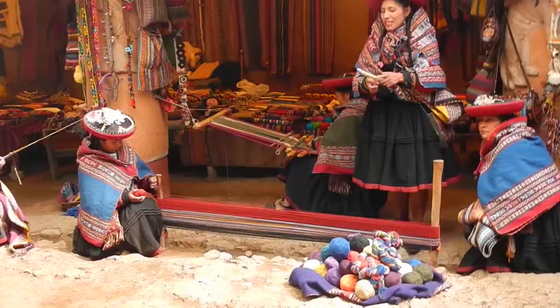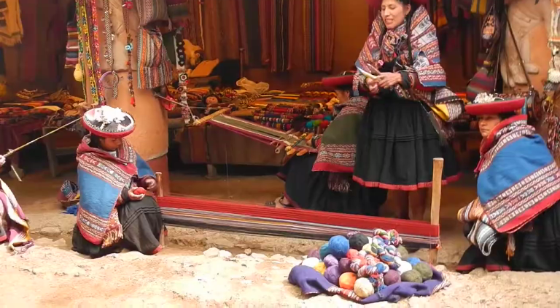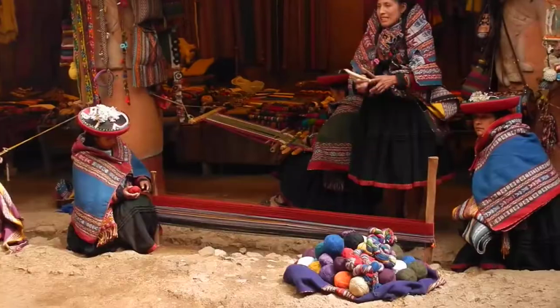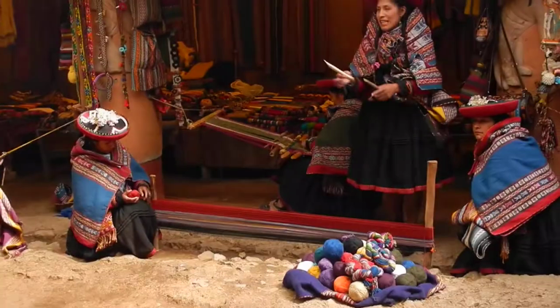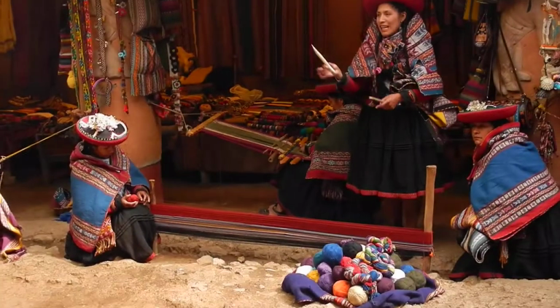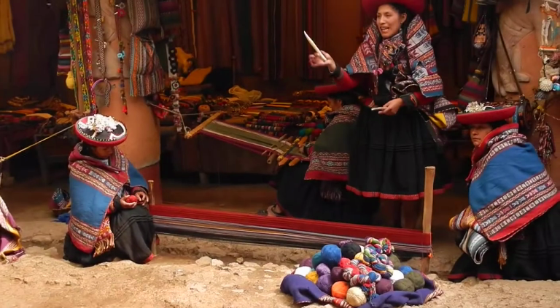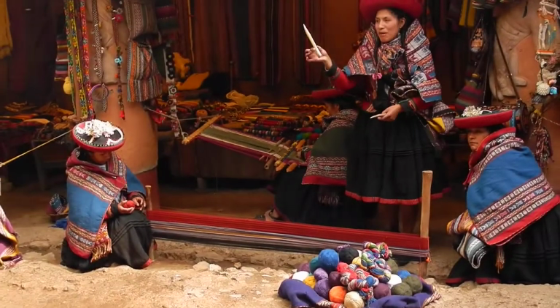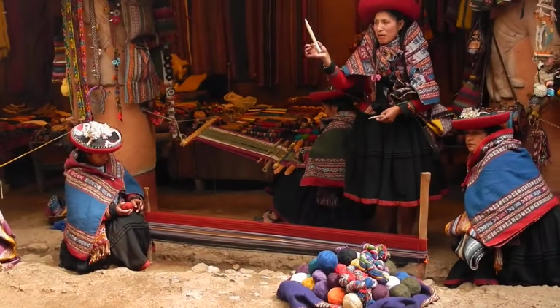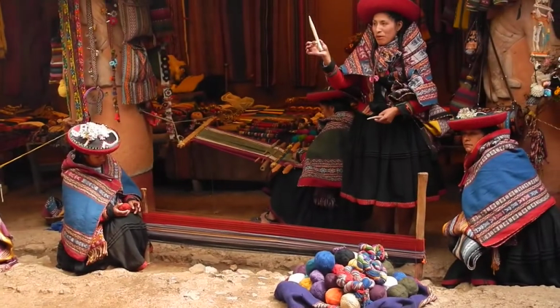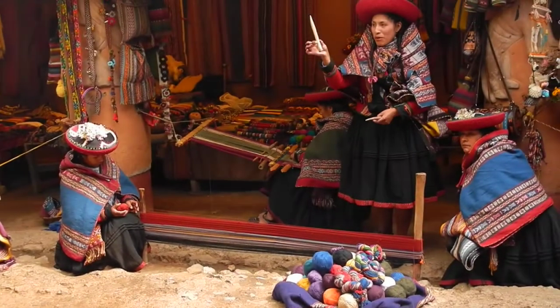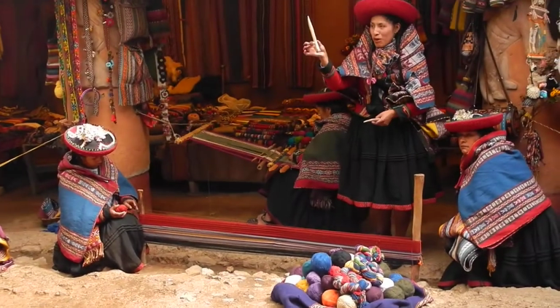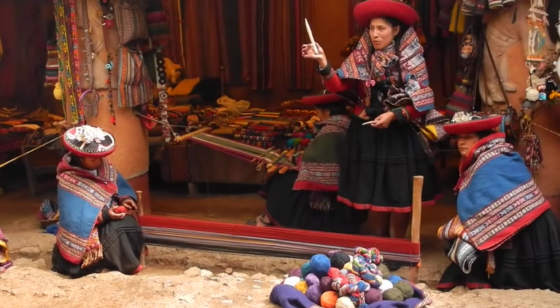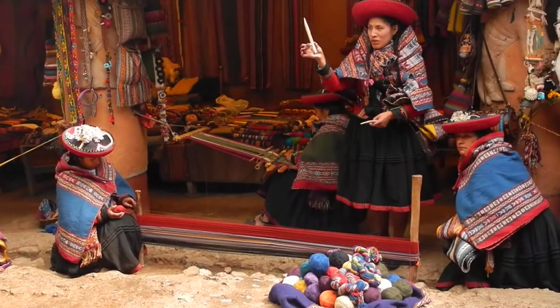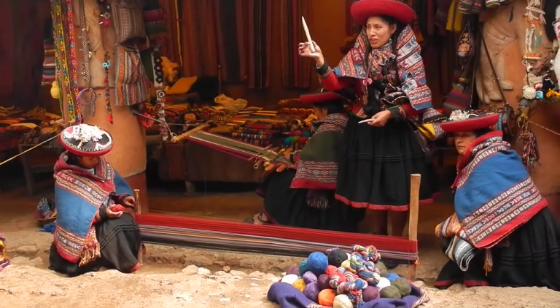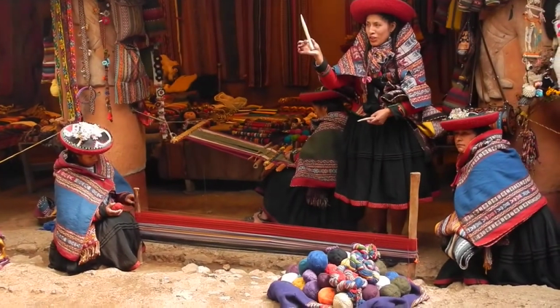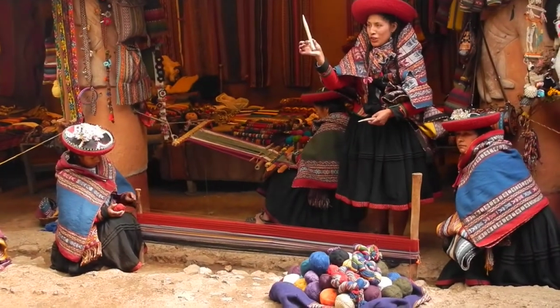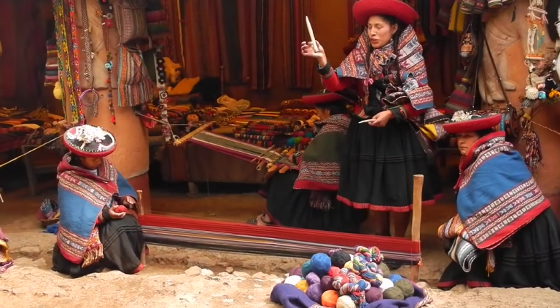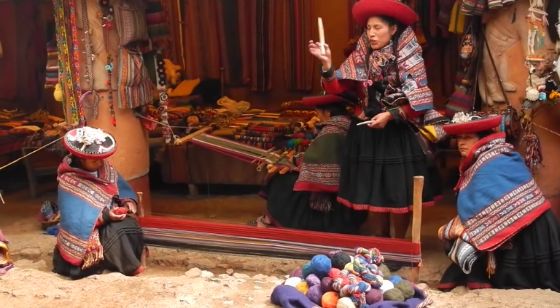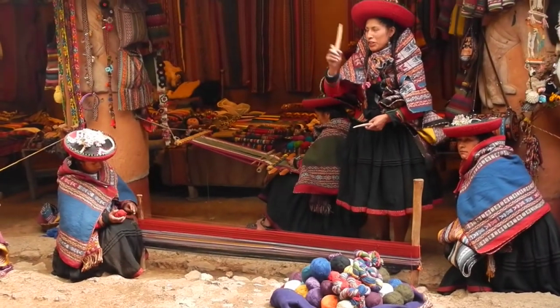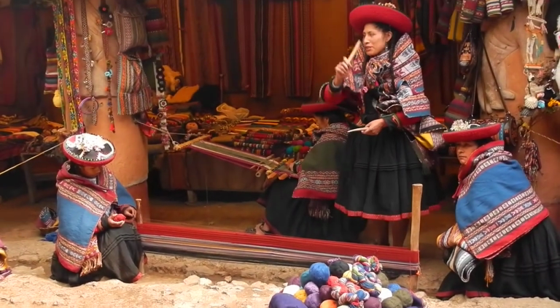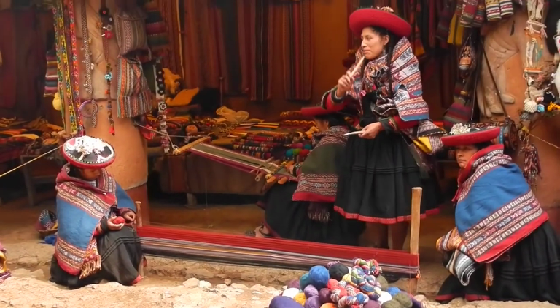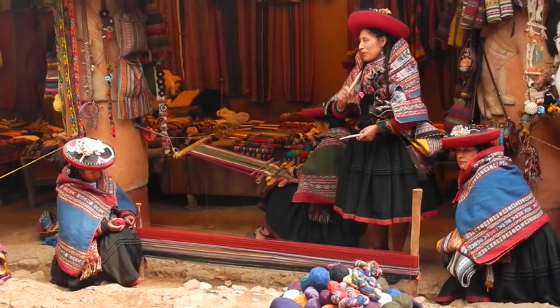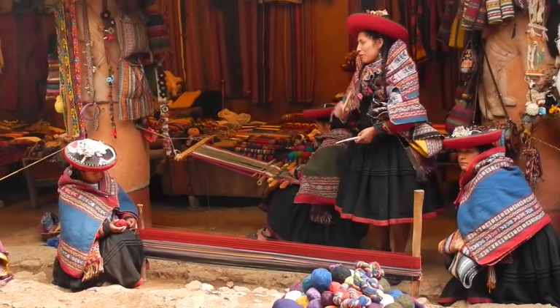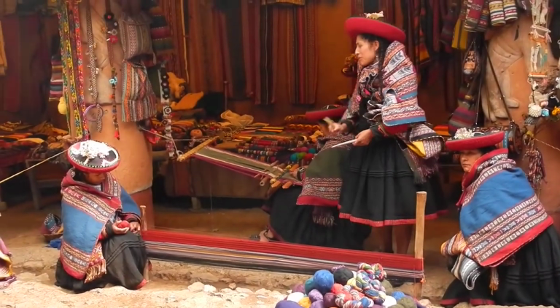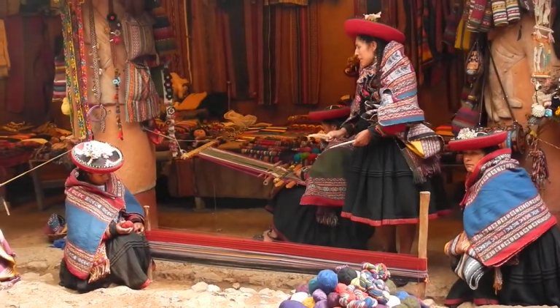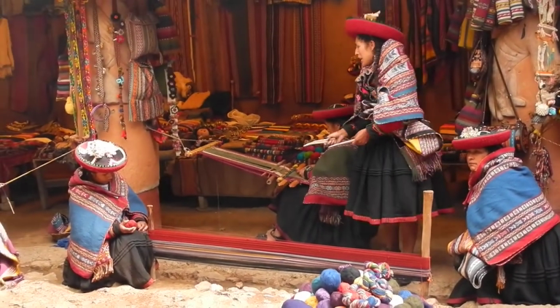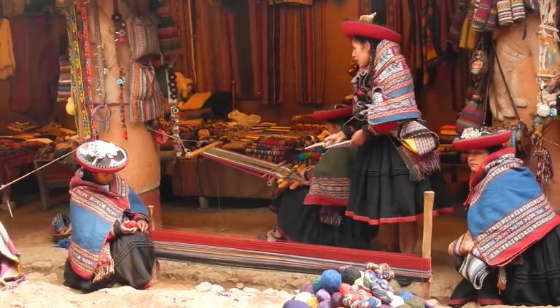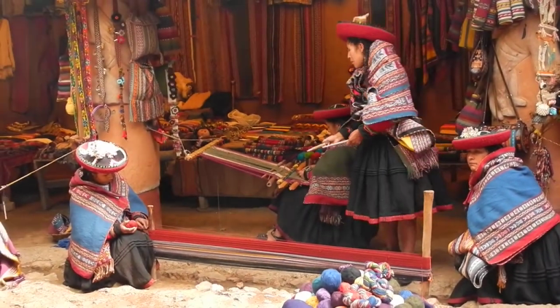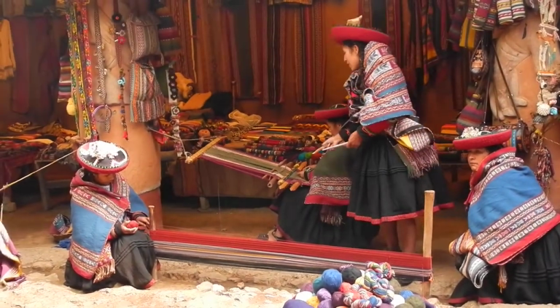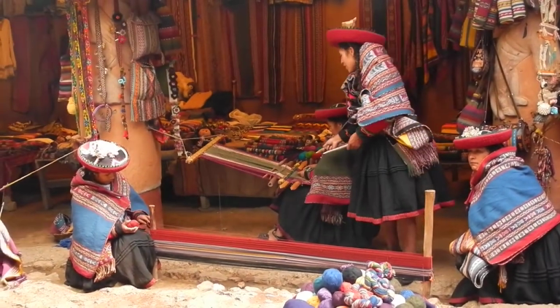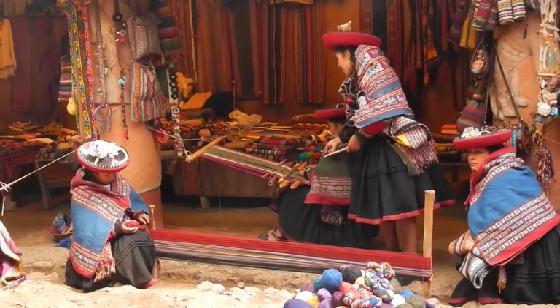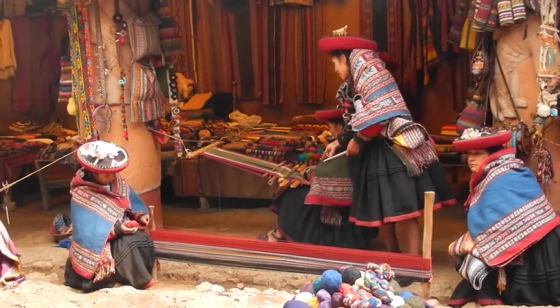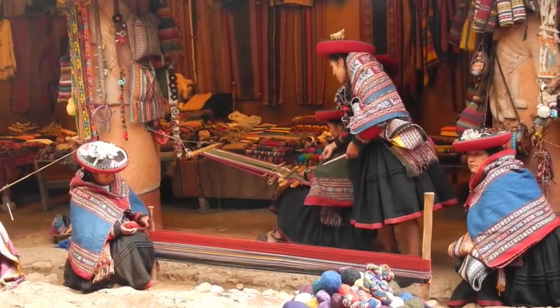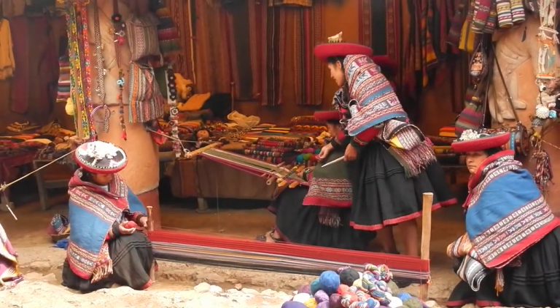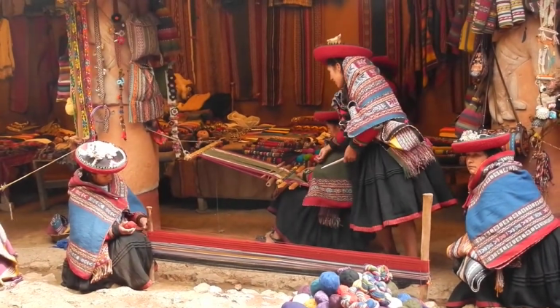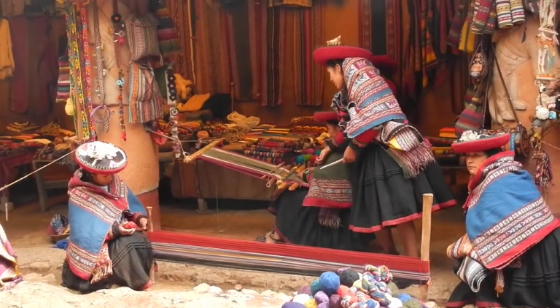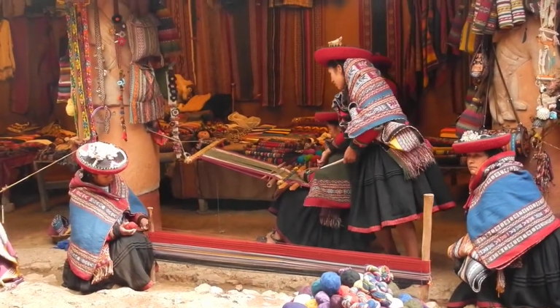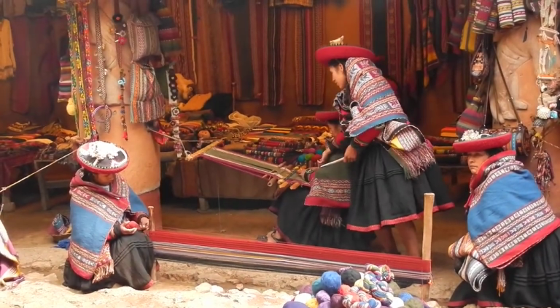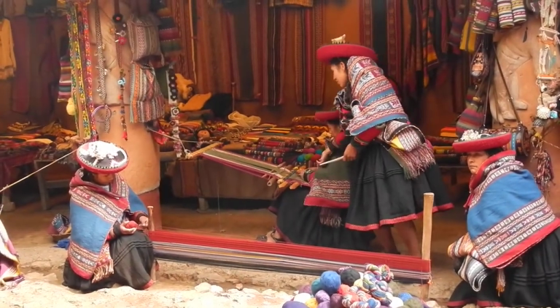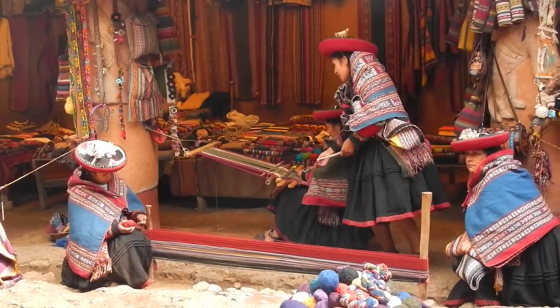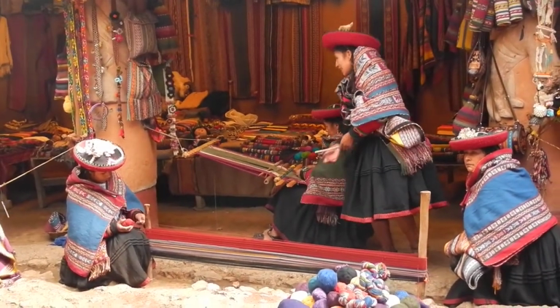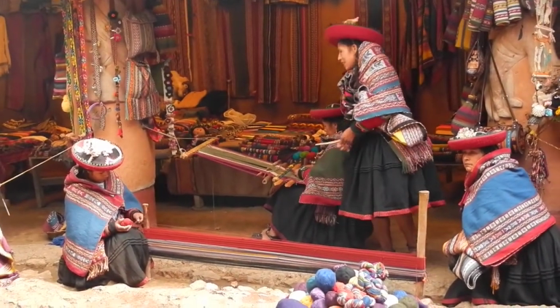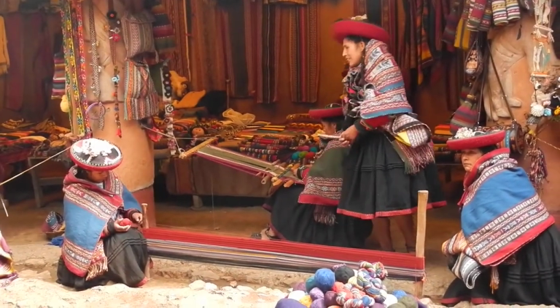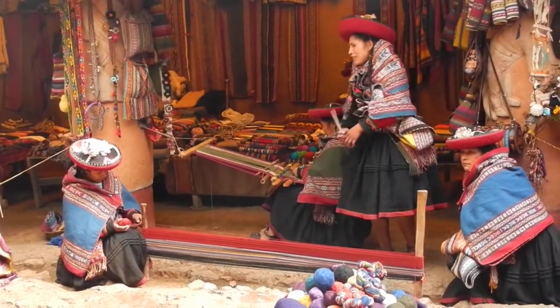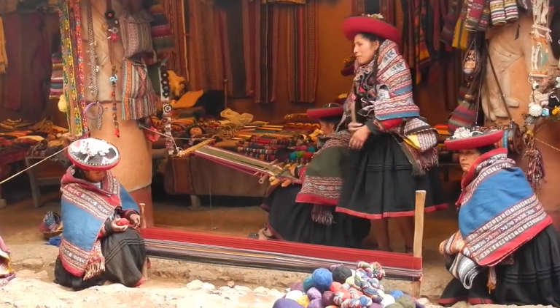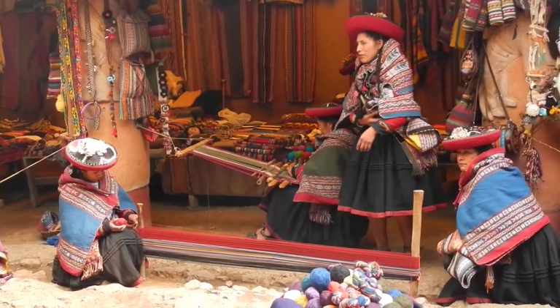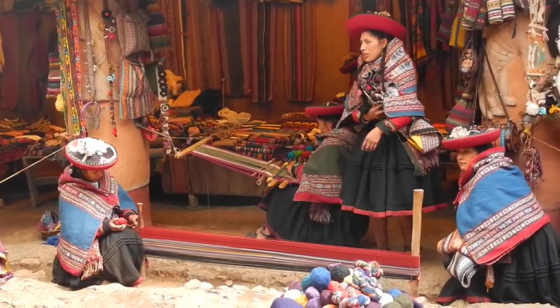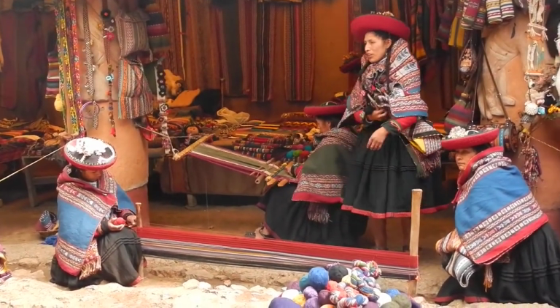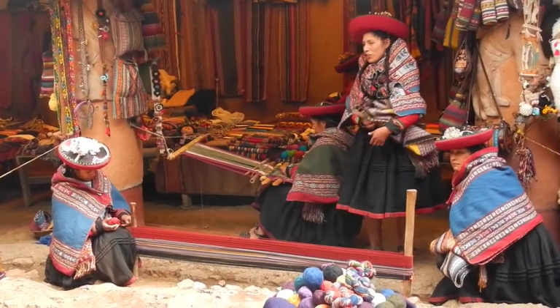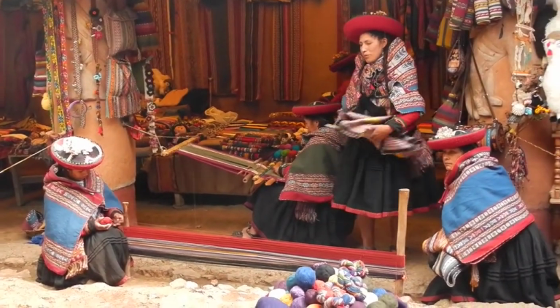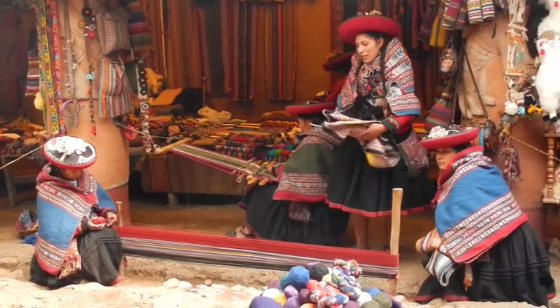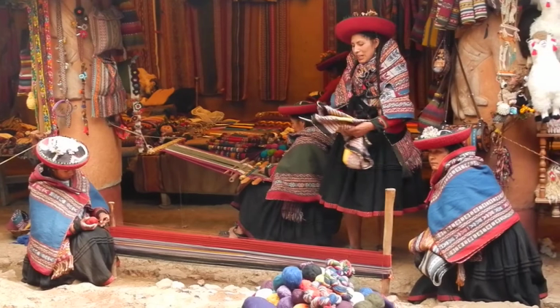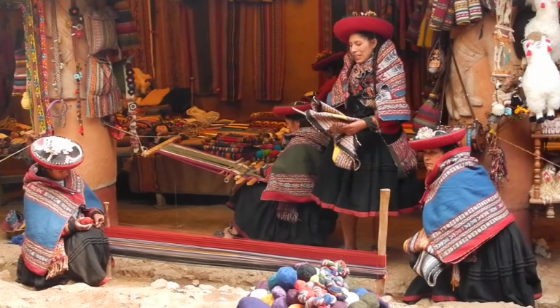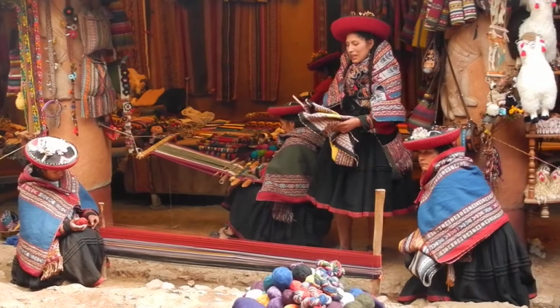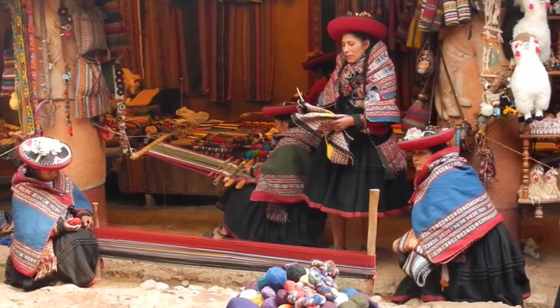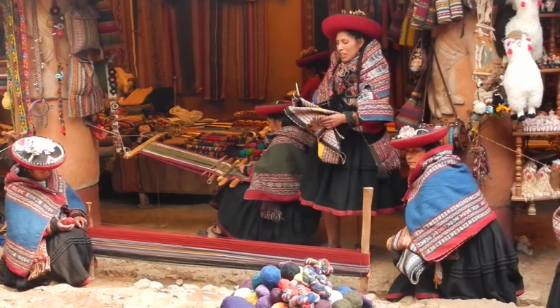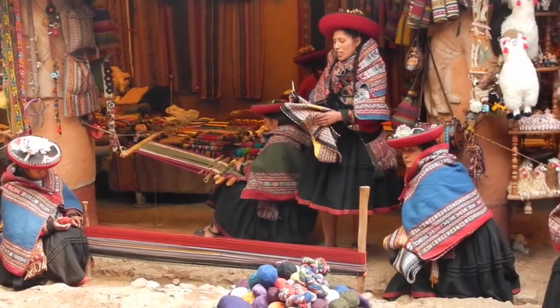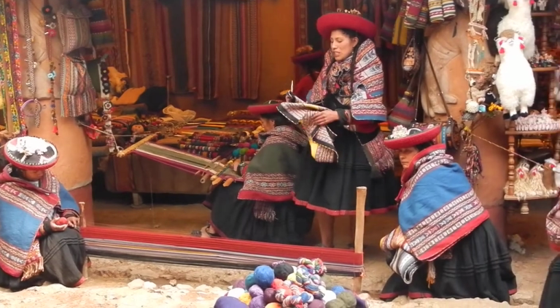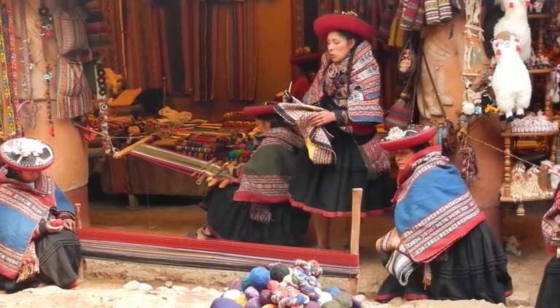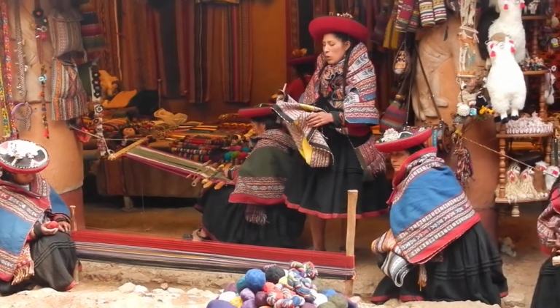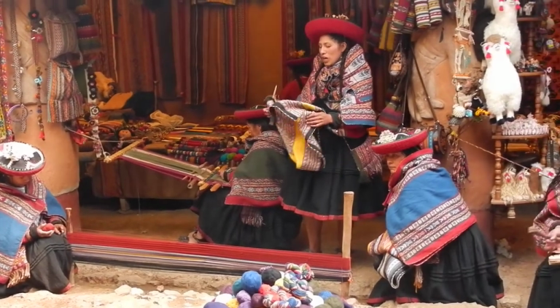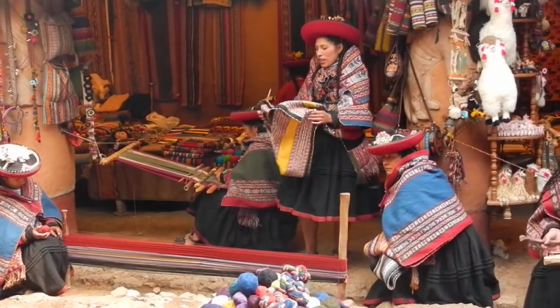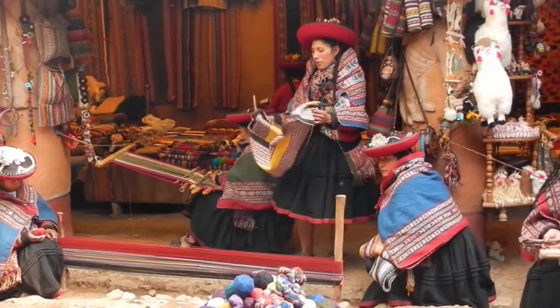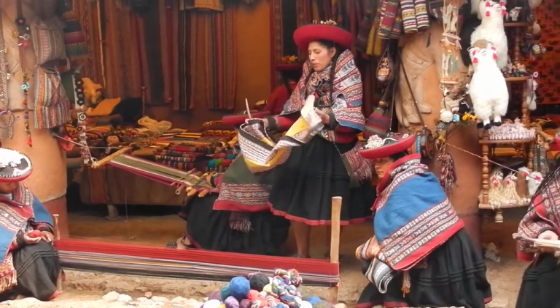It's the llama wool, not tourist wool. We use wool because the blanket is waterproof.